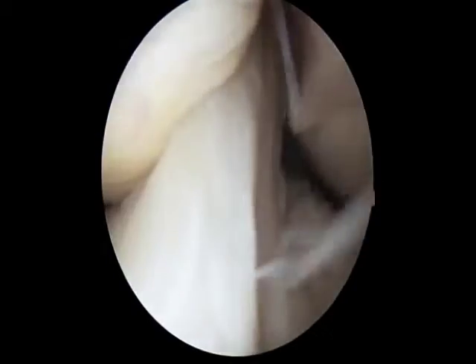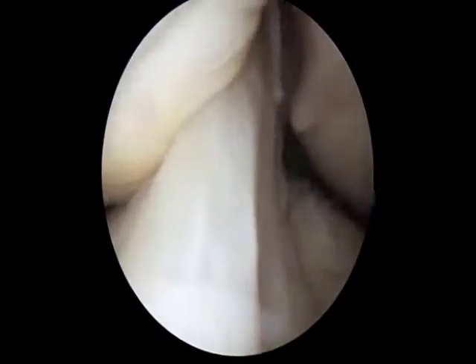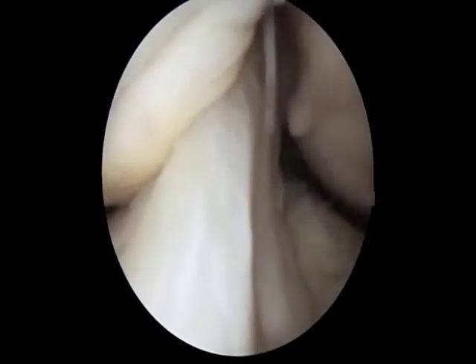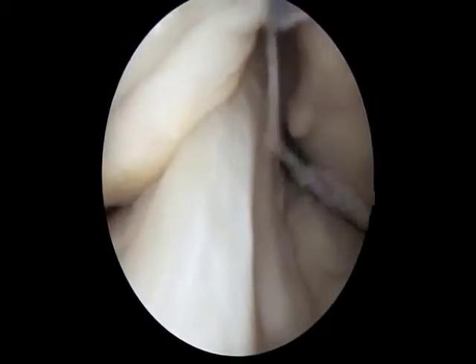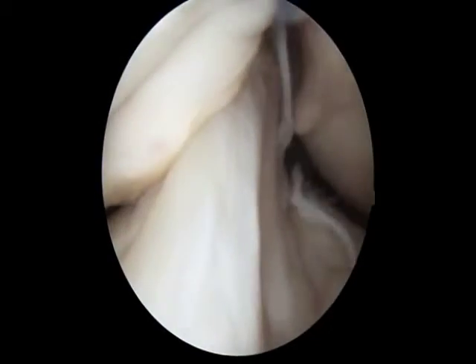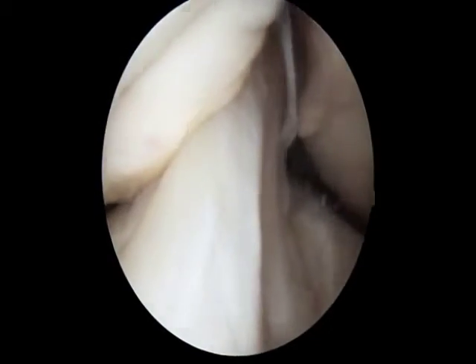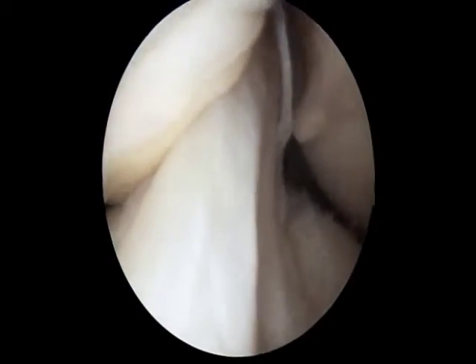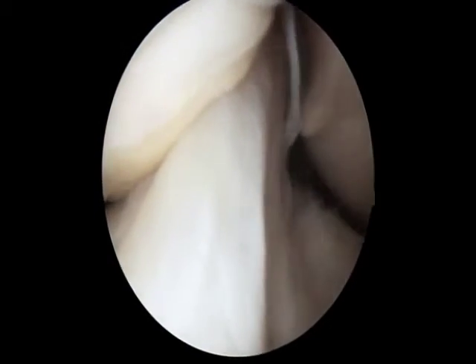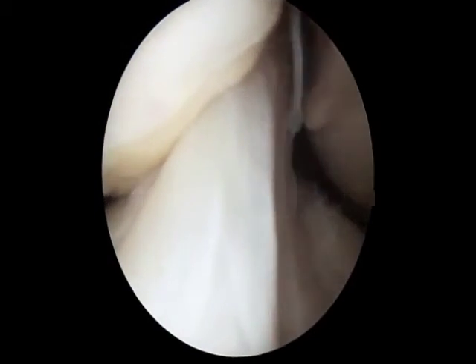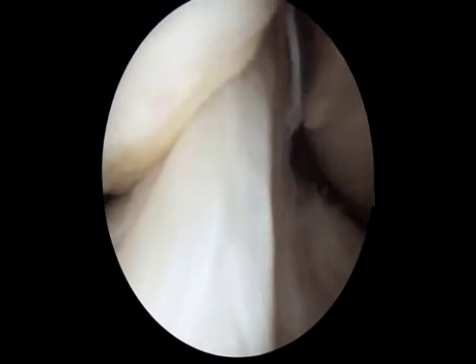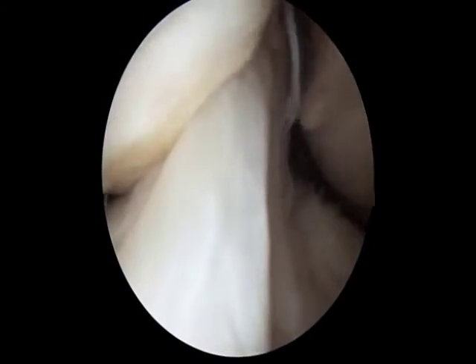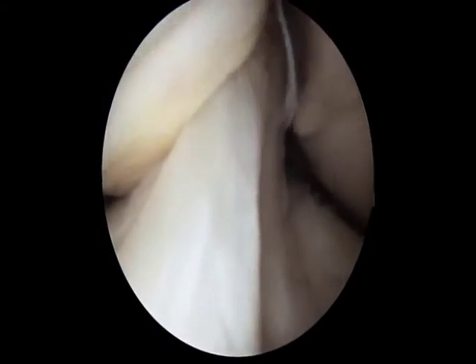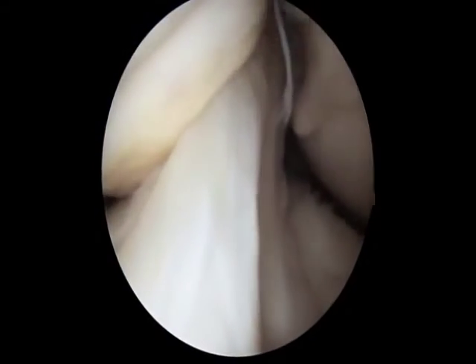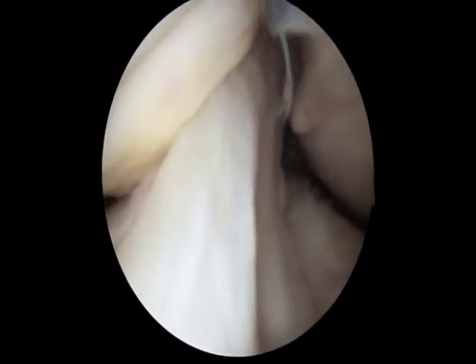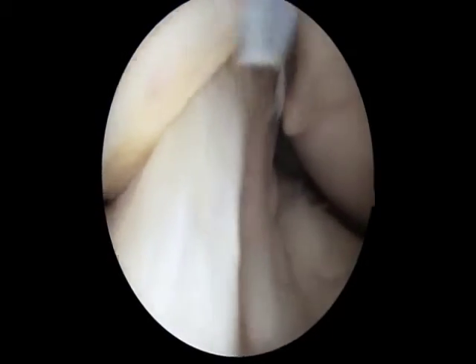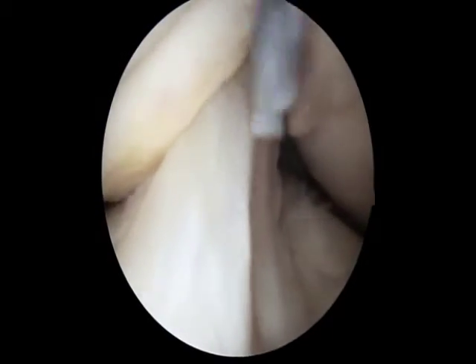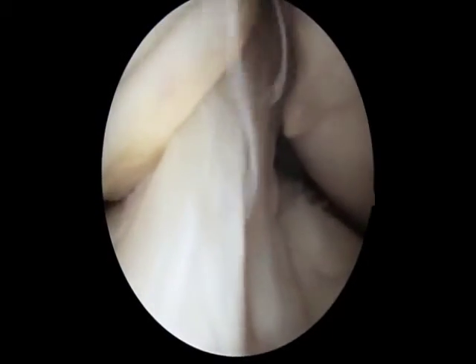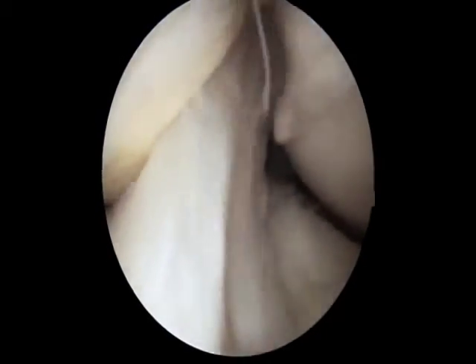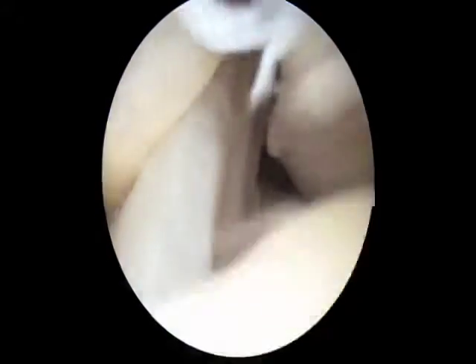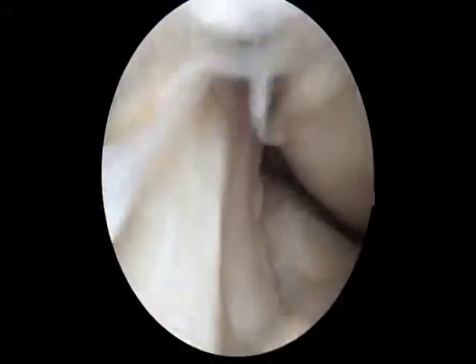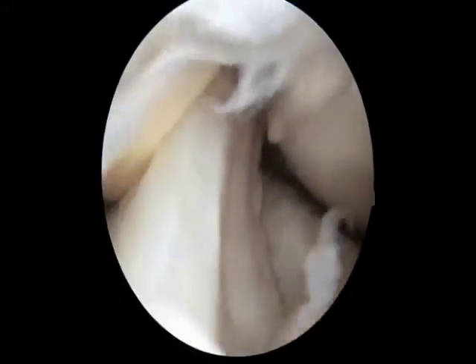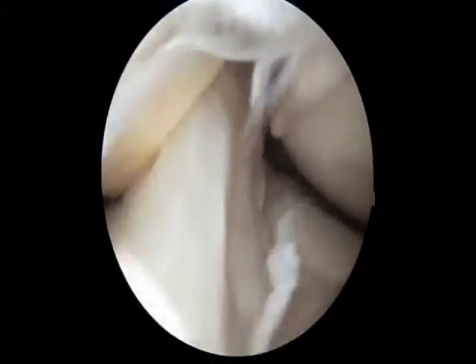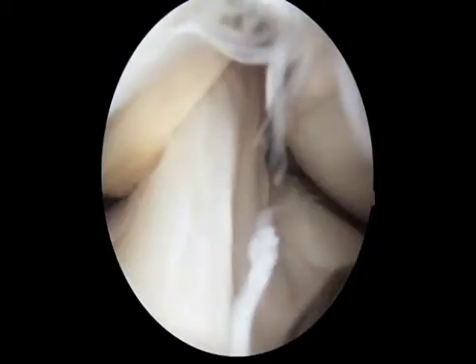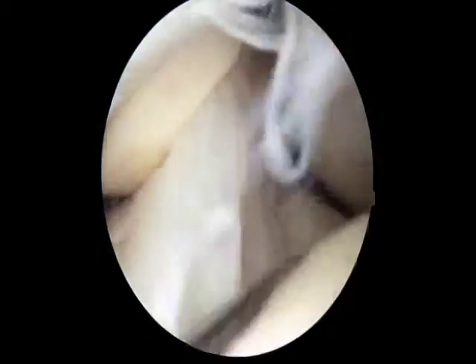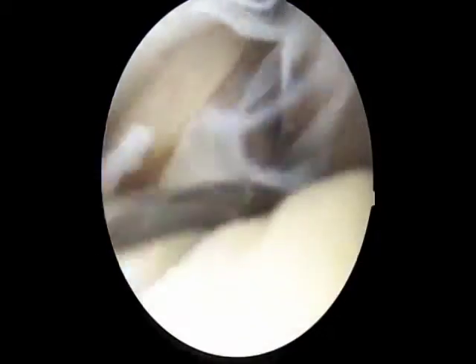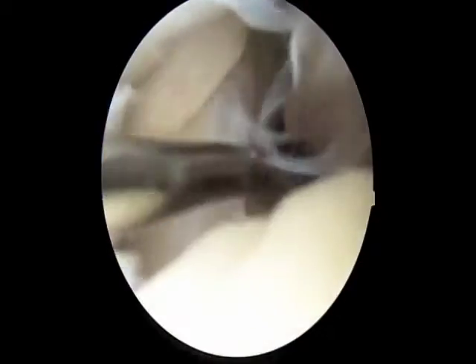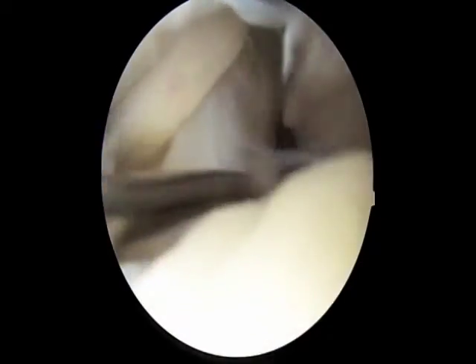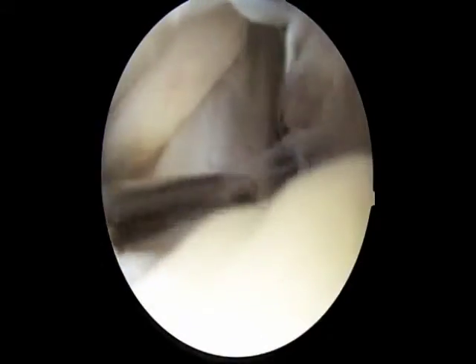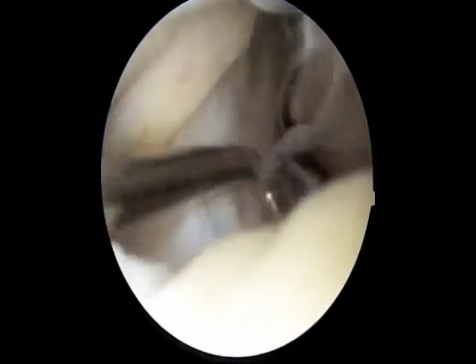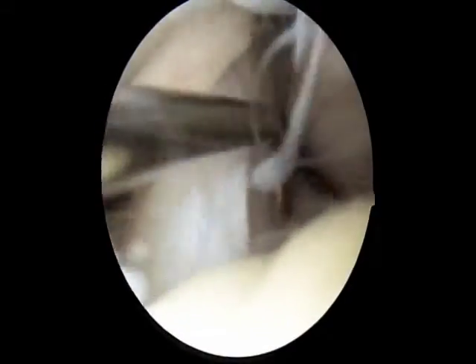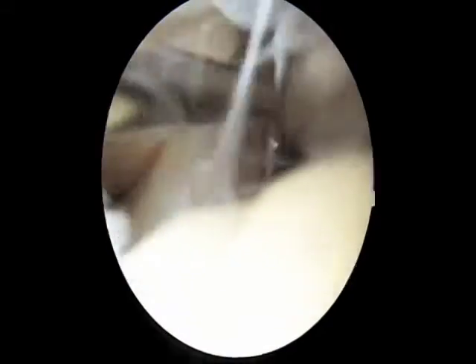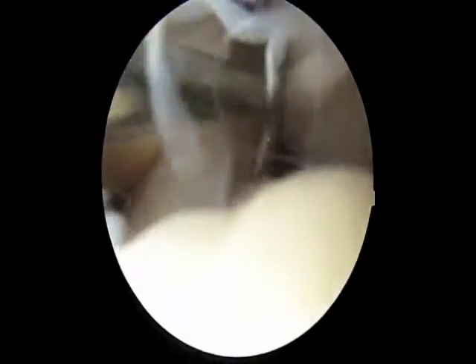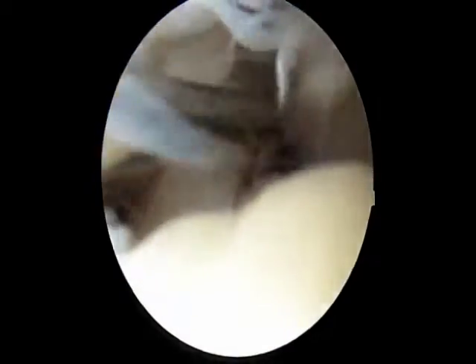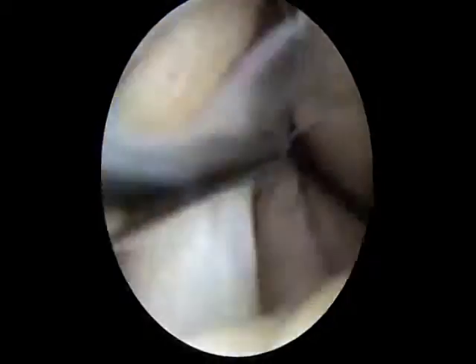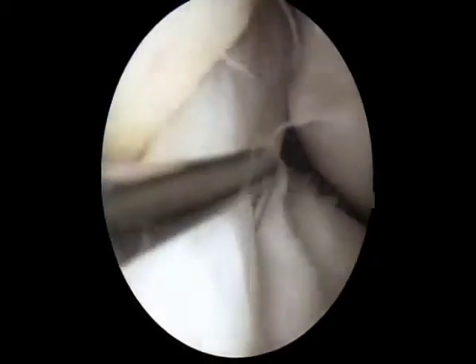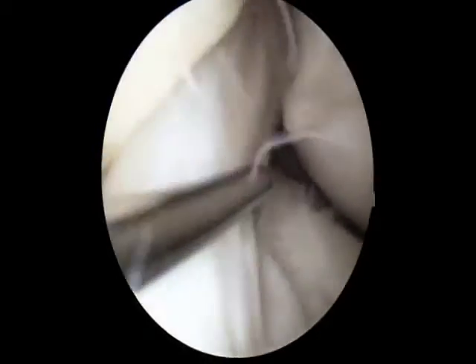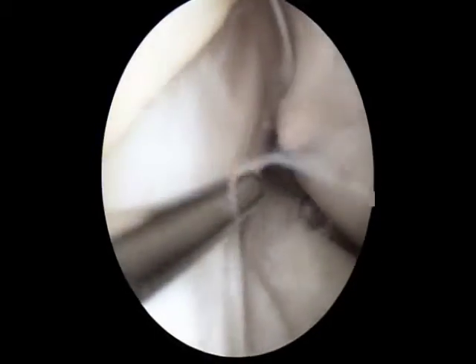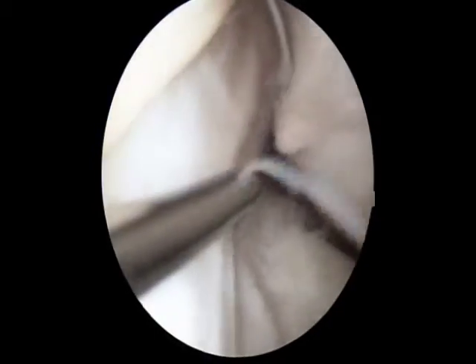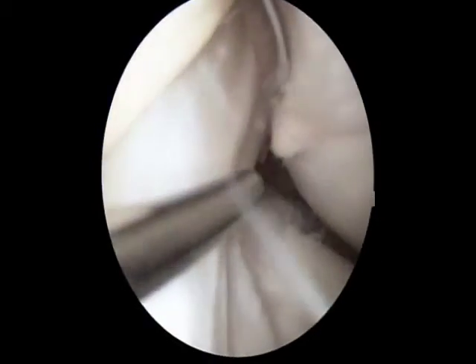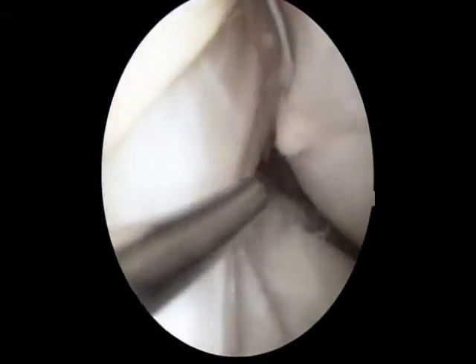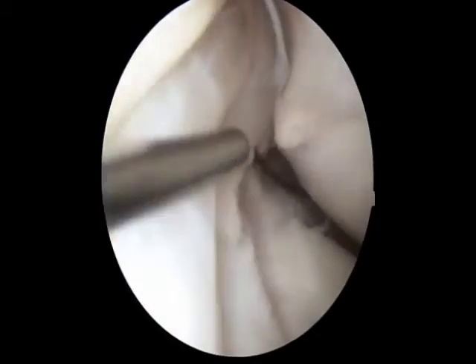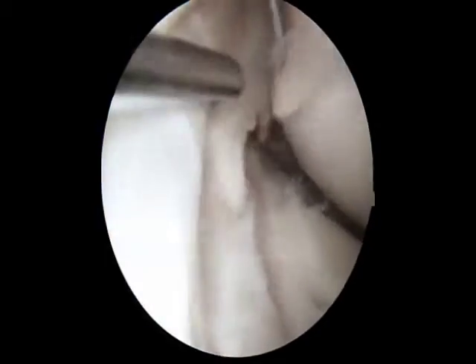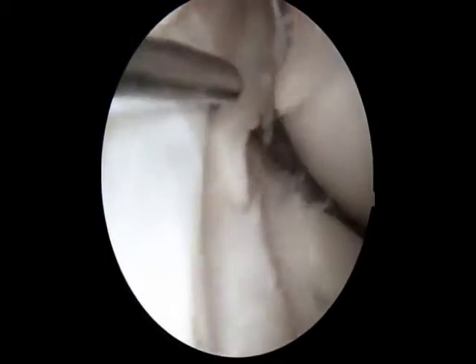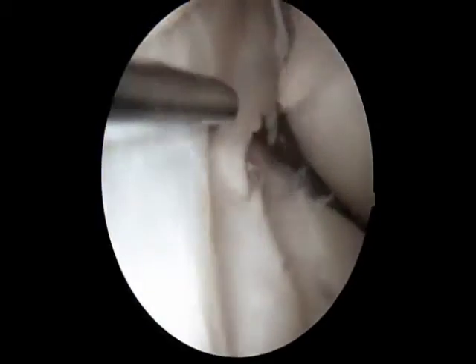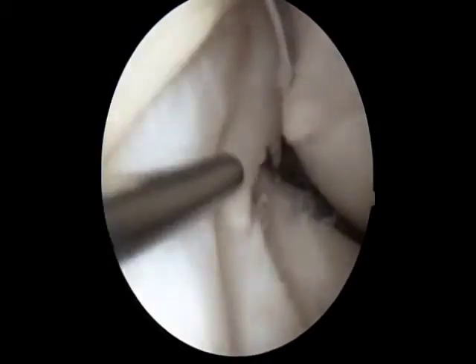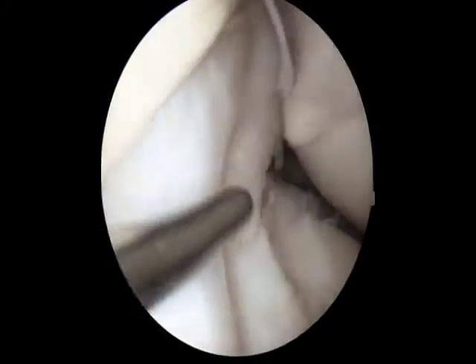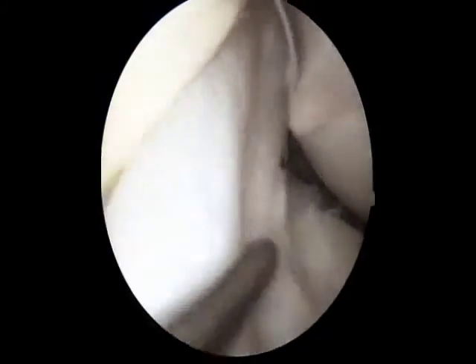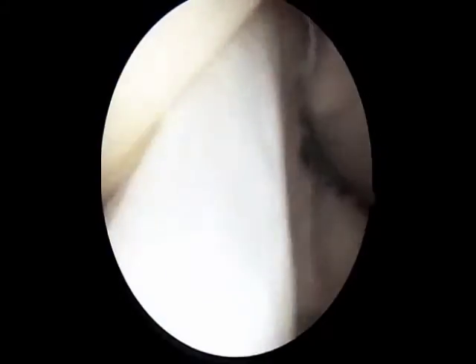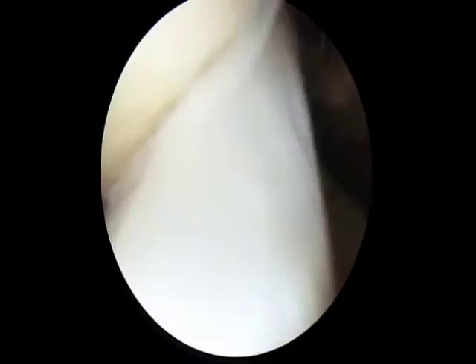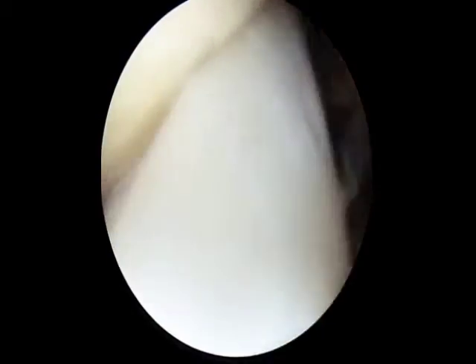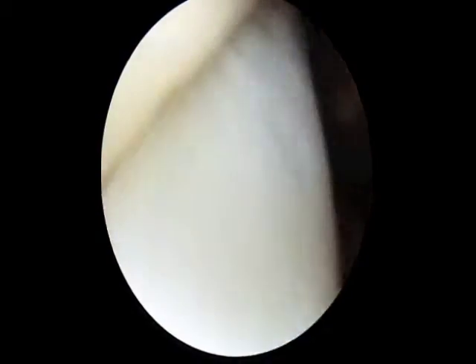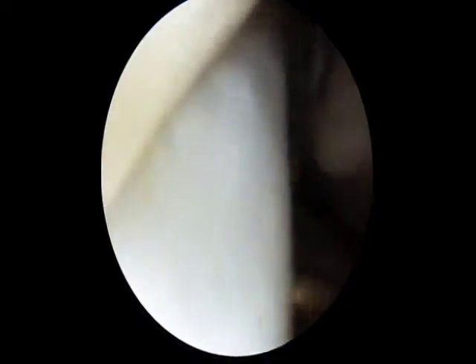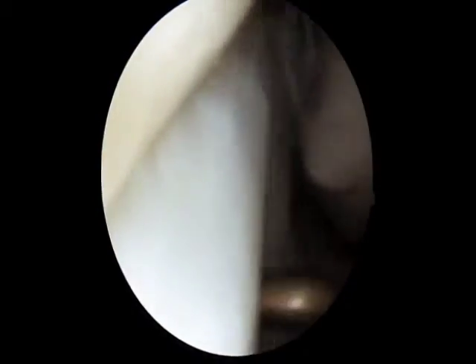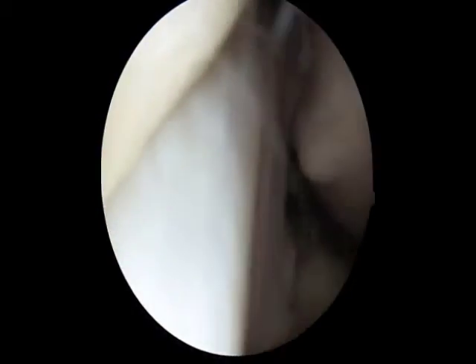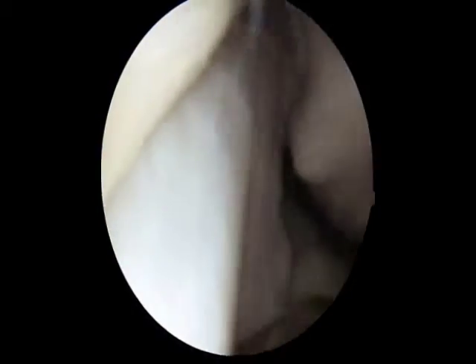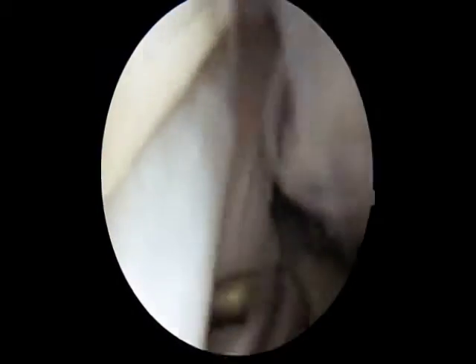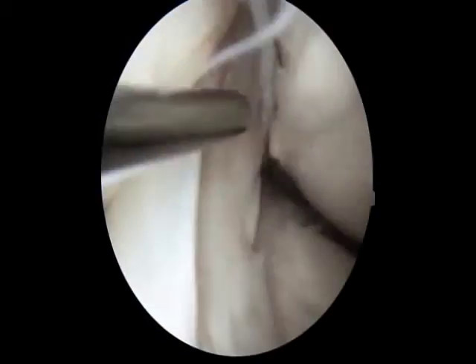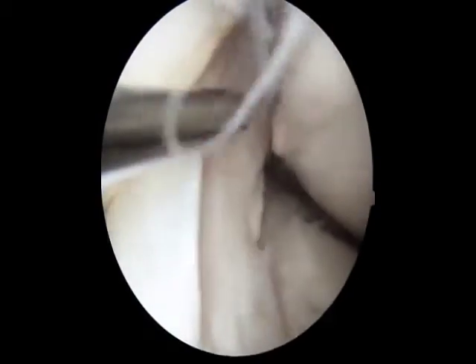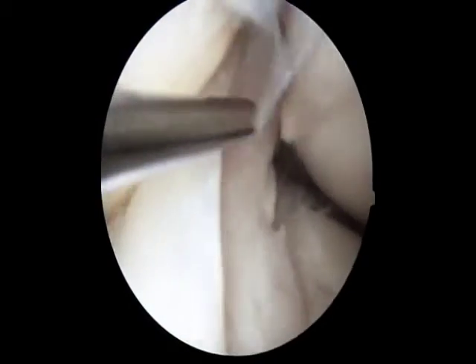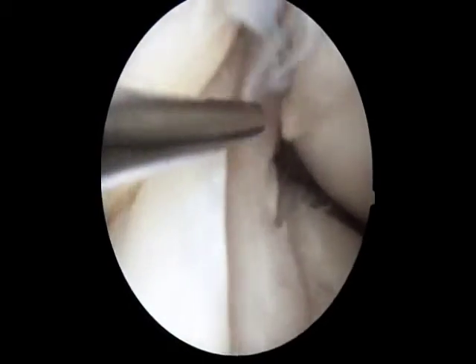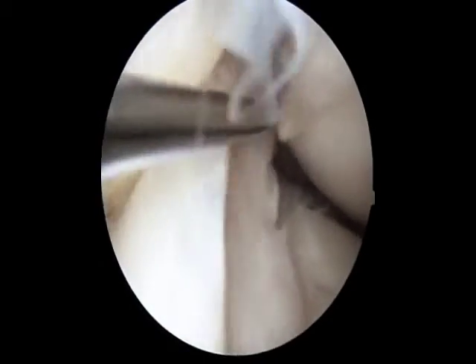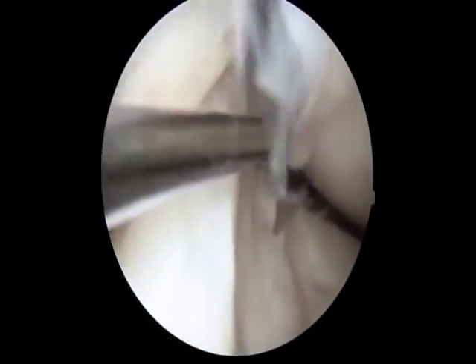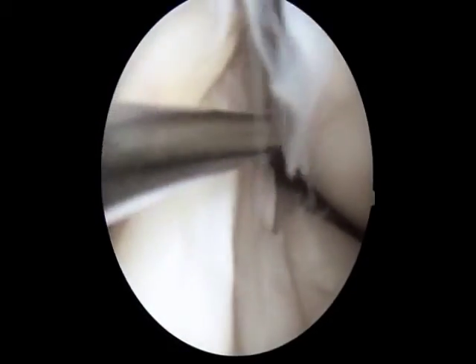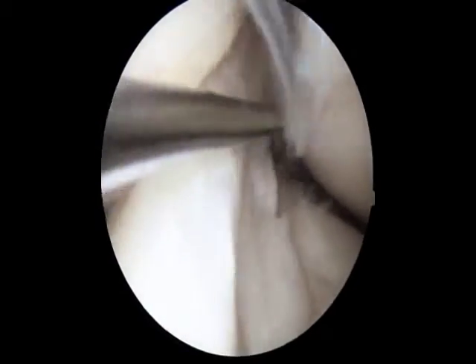Here we are looking at the anterior cruciate ligament and again this is probed to ensure that it is a rigid structure with no damage to it.